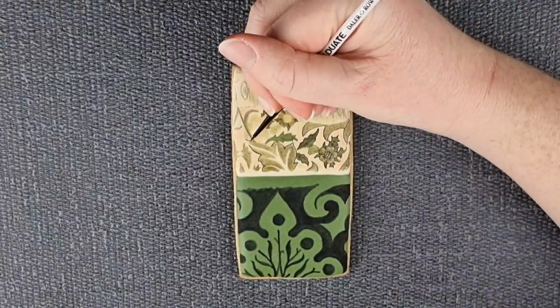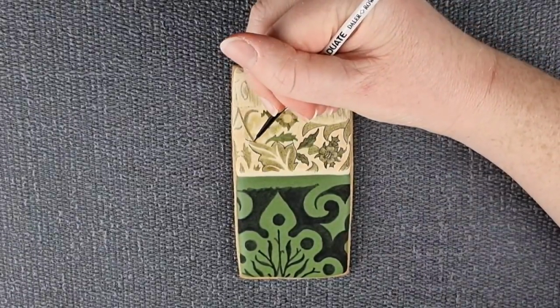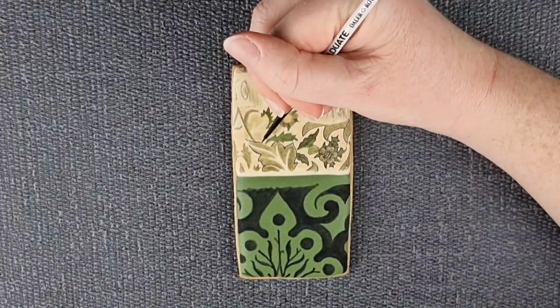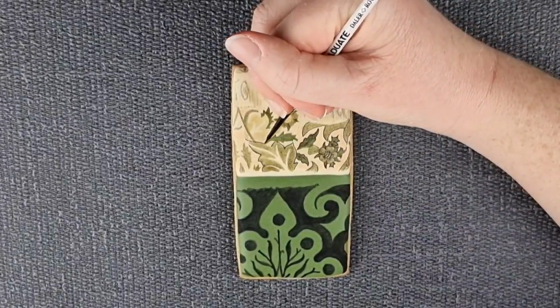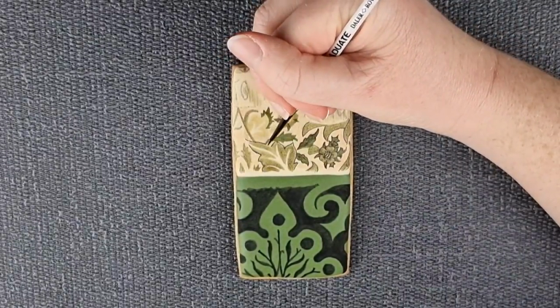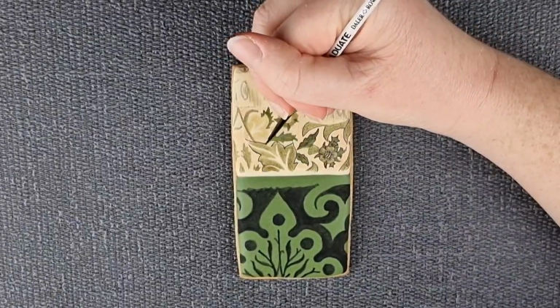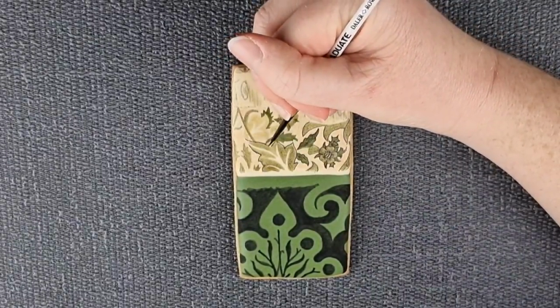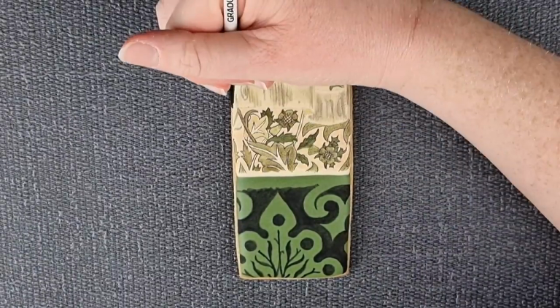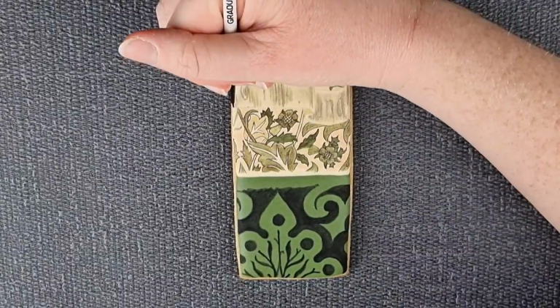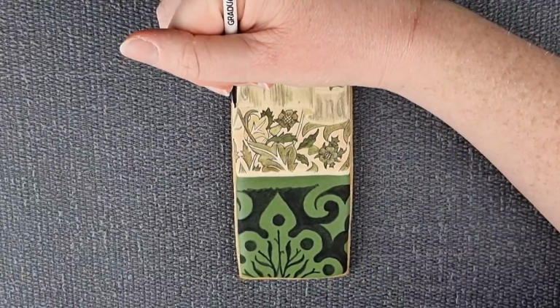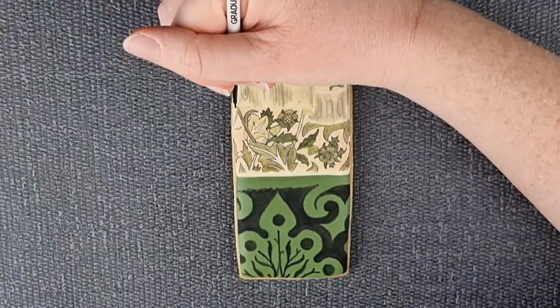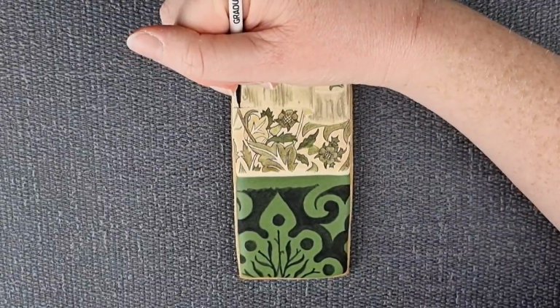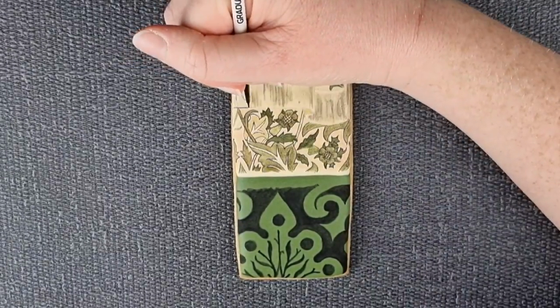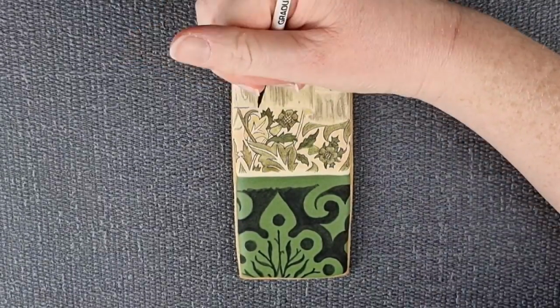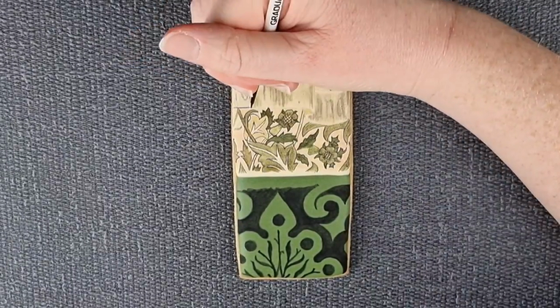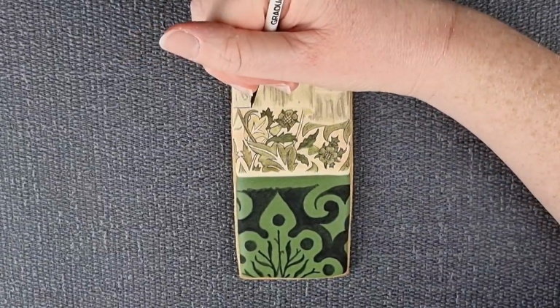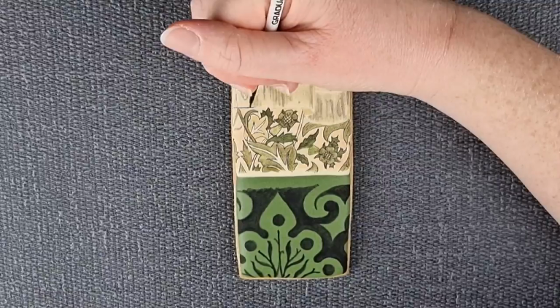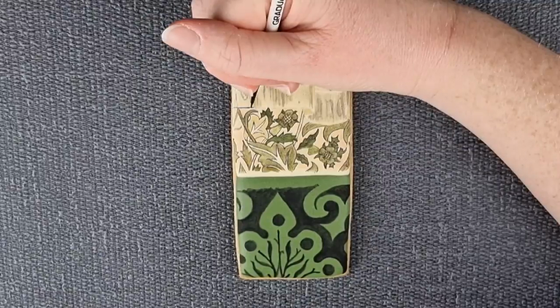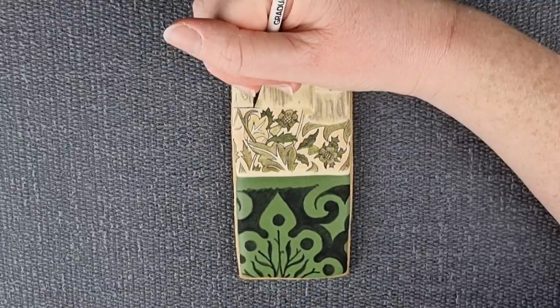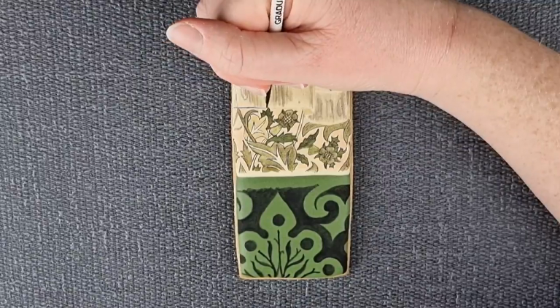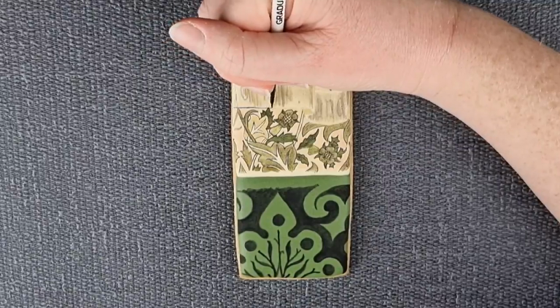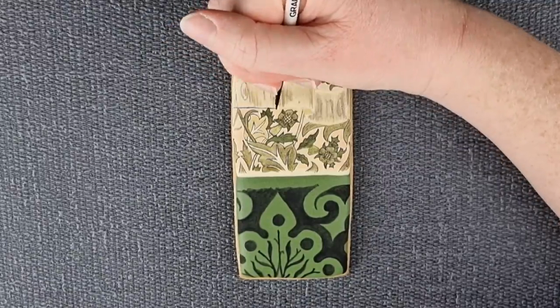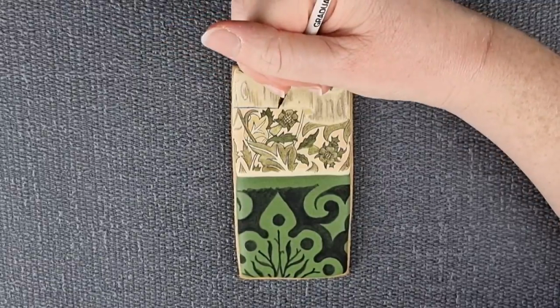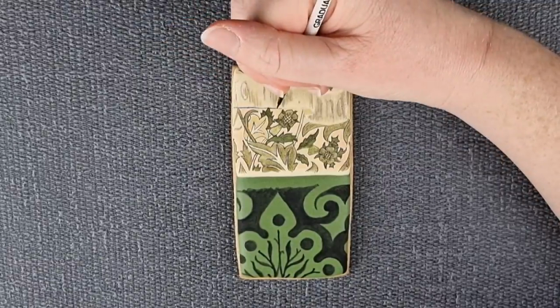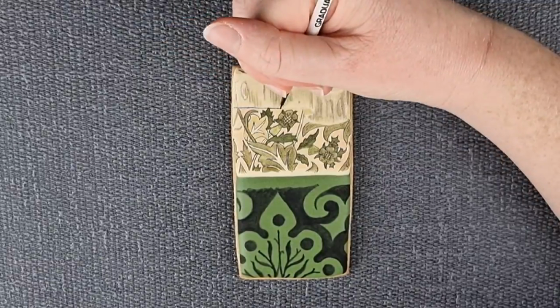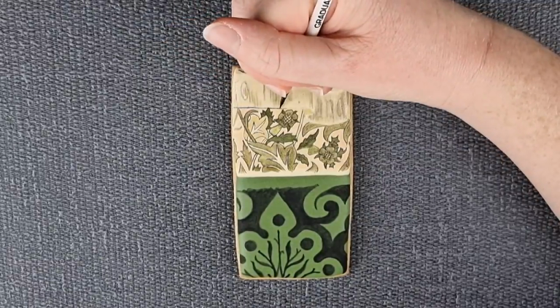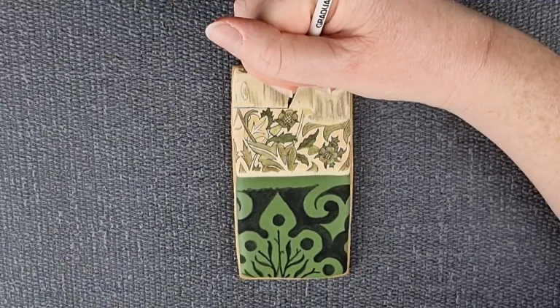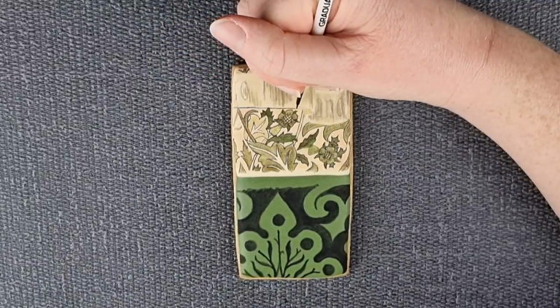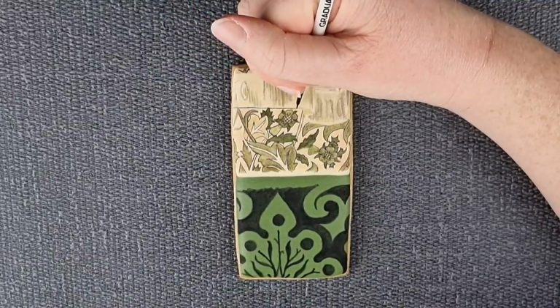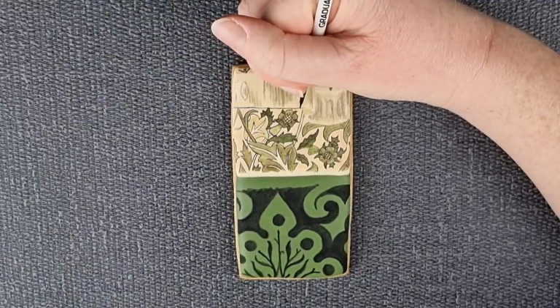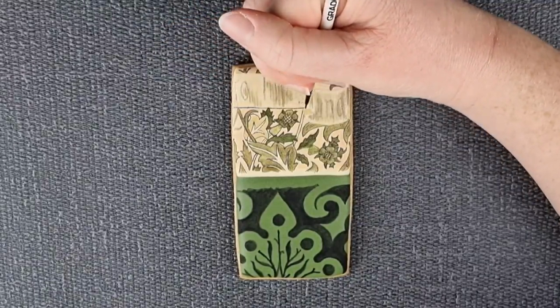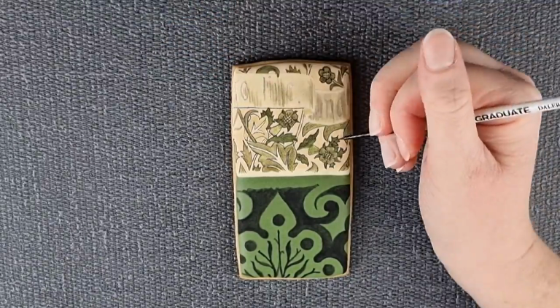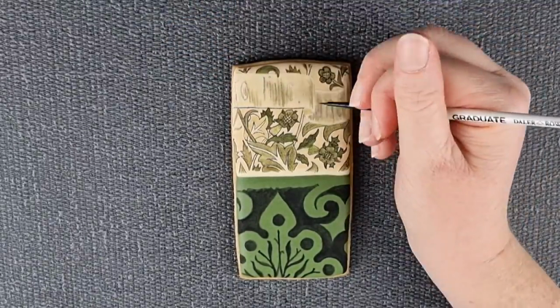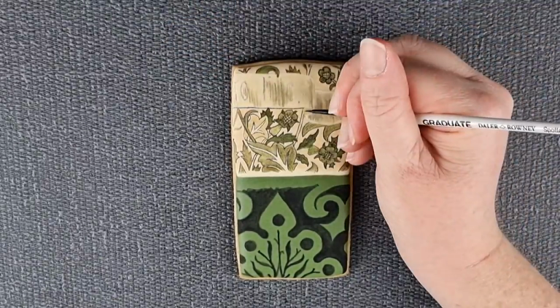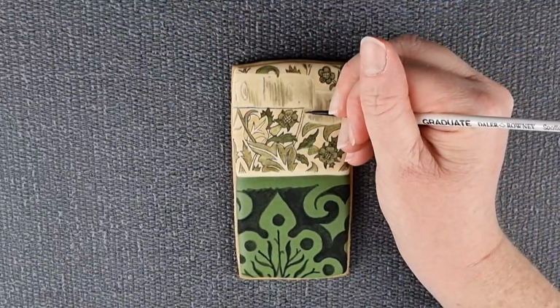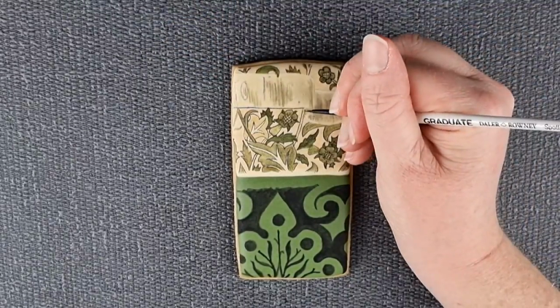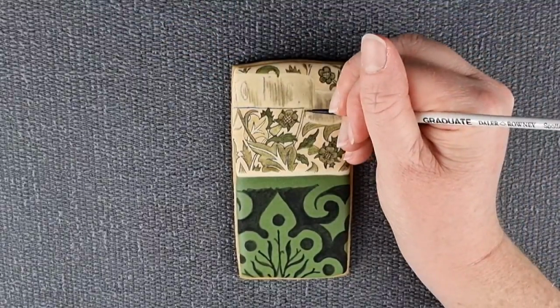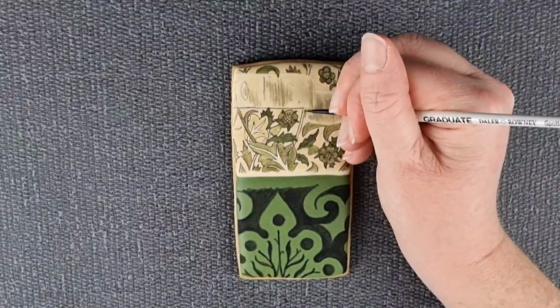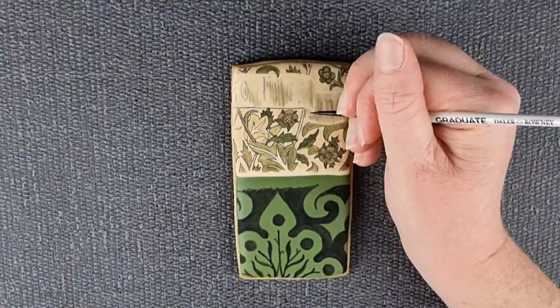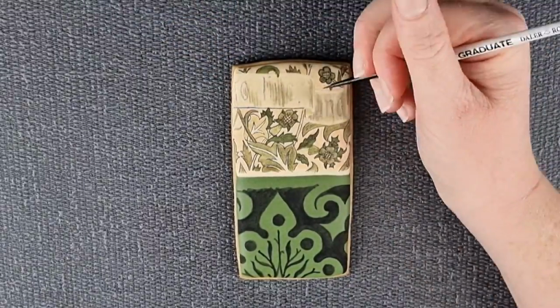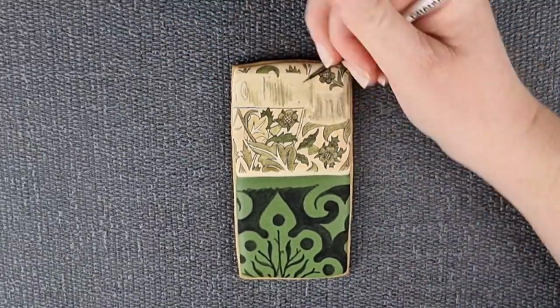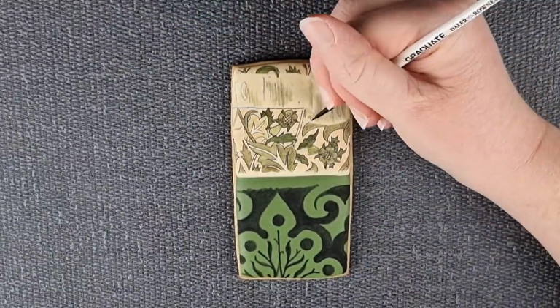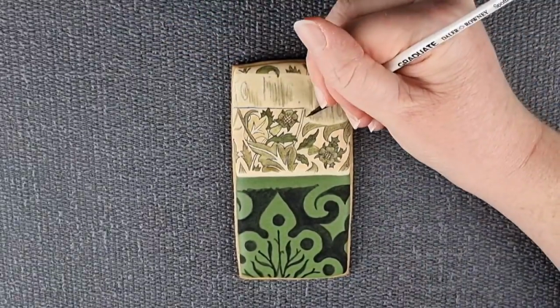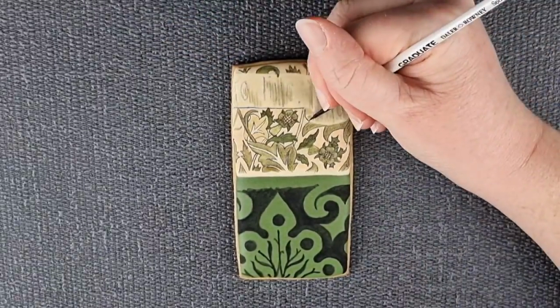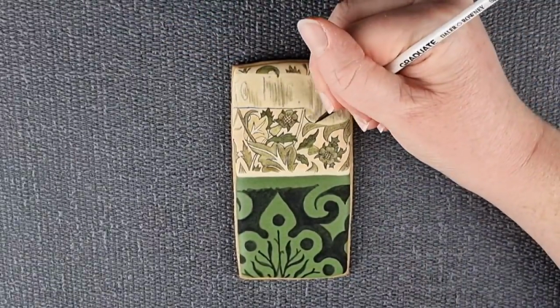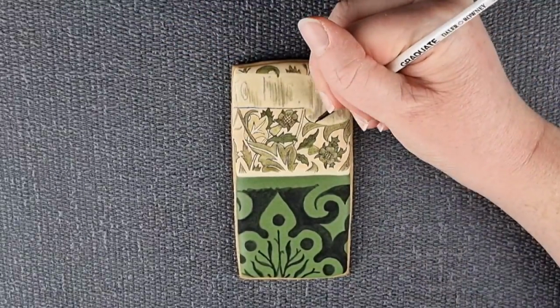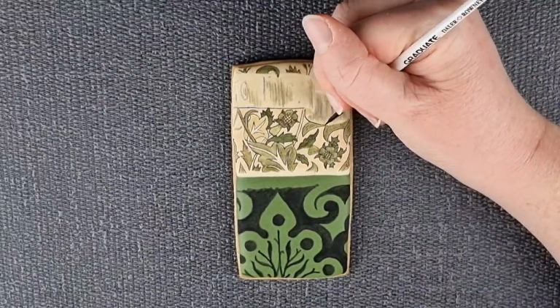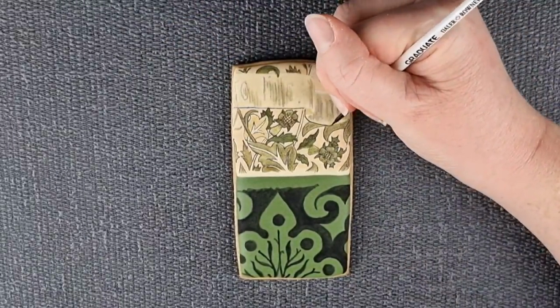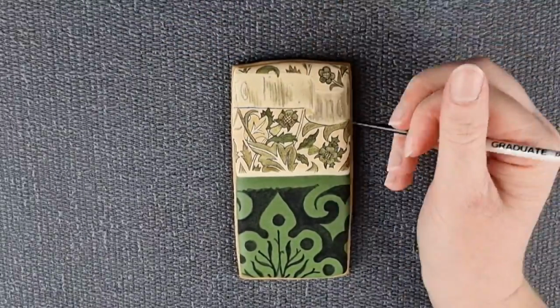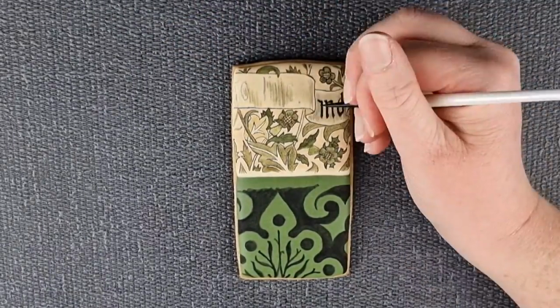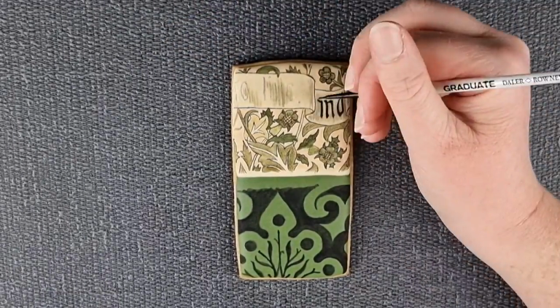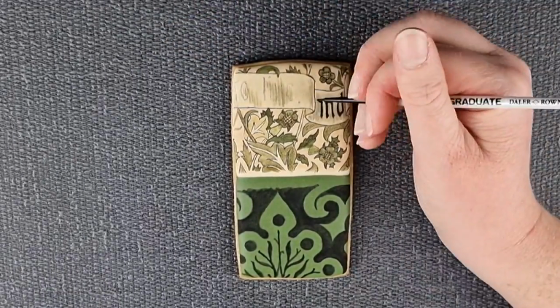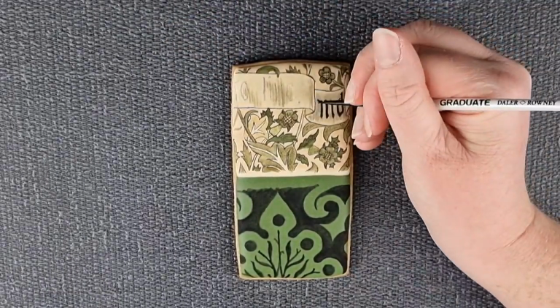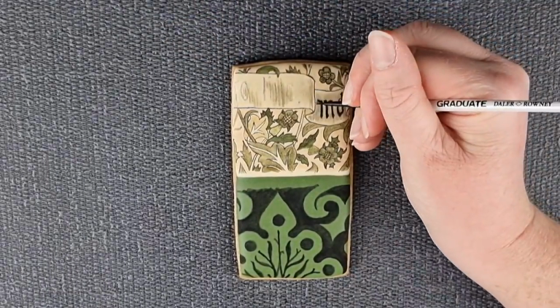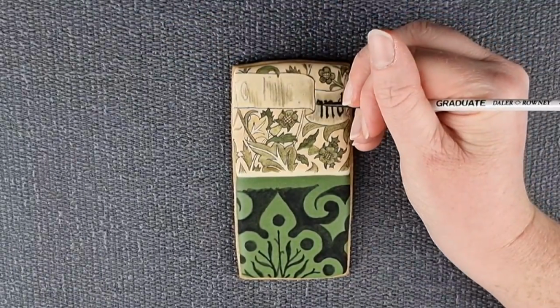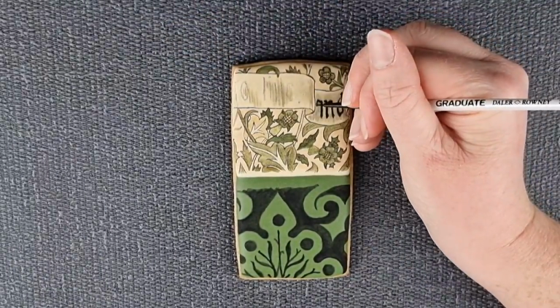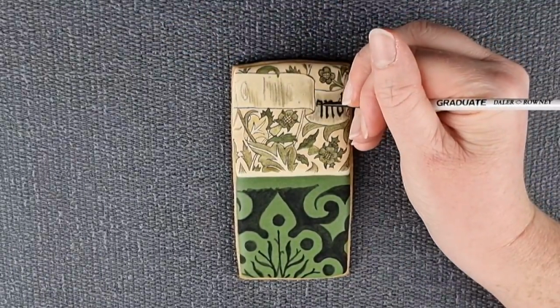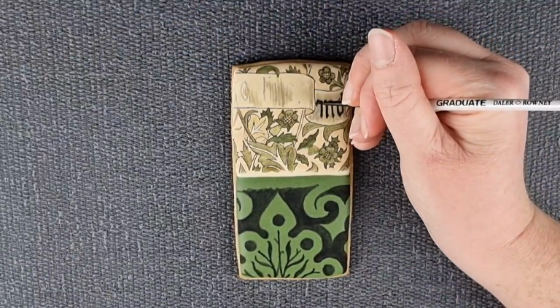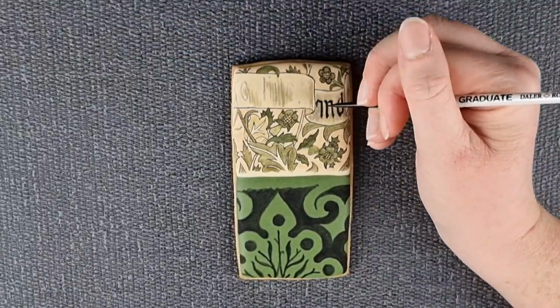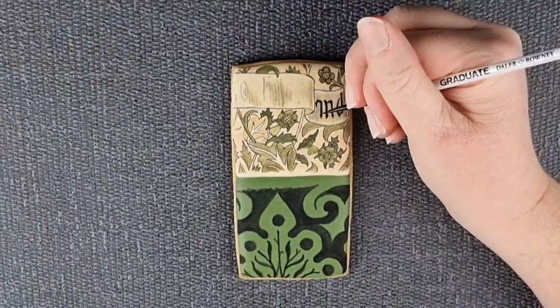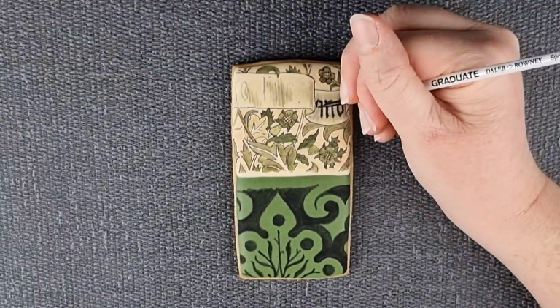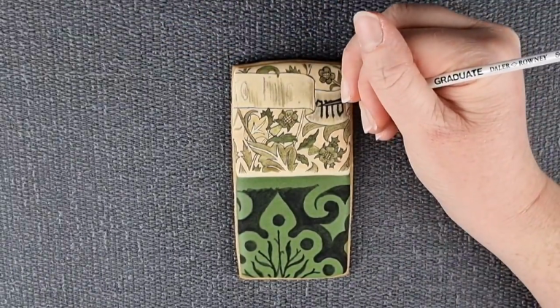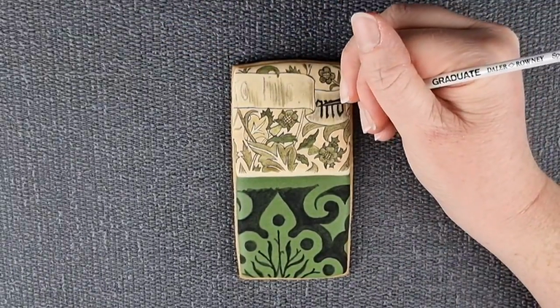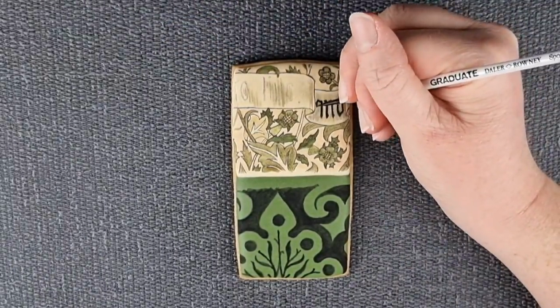The words you can see in the scroll across the top of the biscuit come from a Victorian homily.